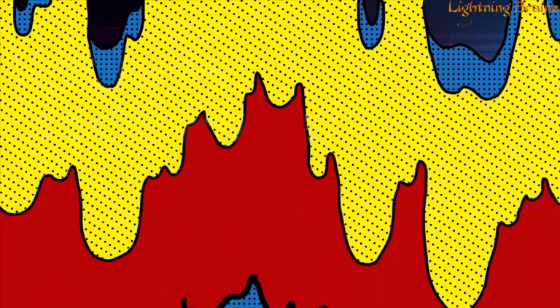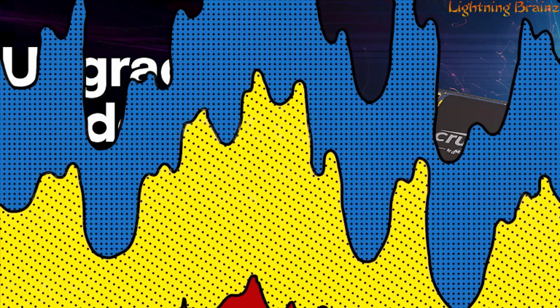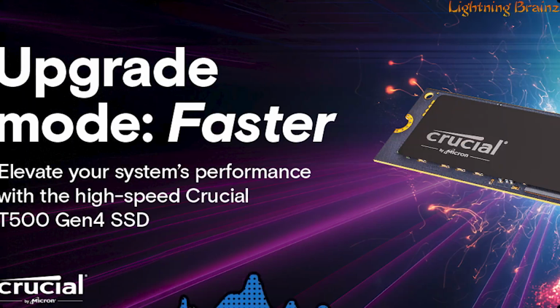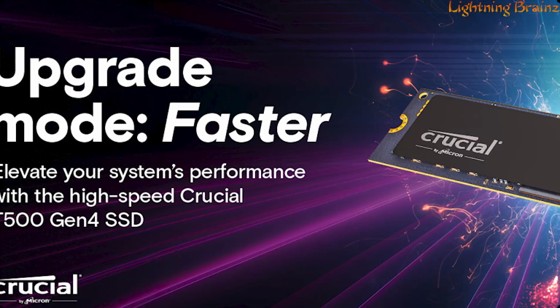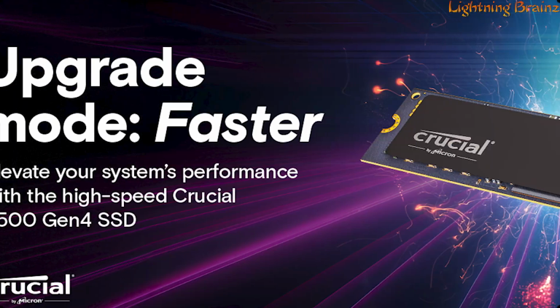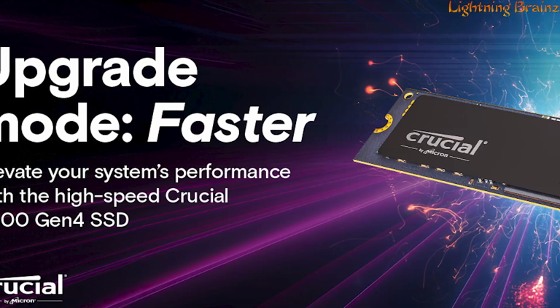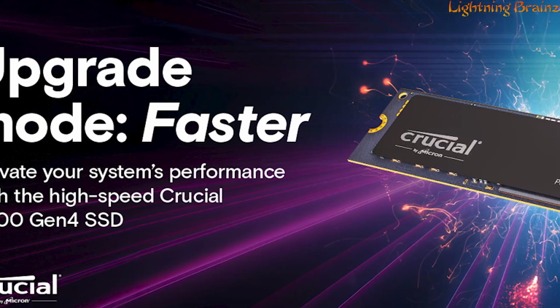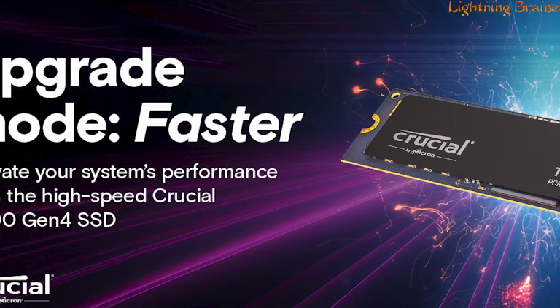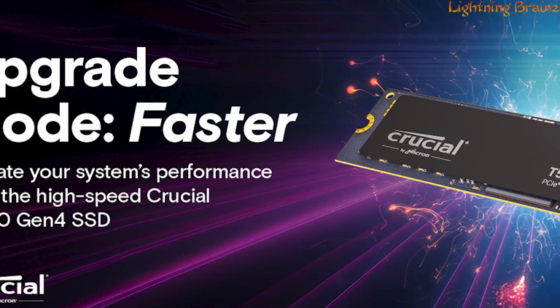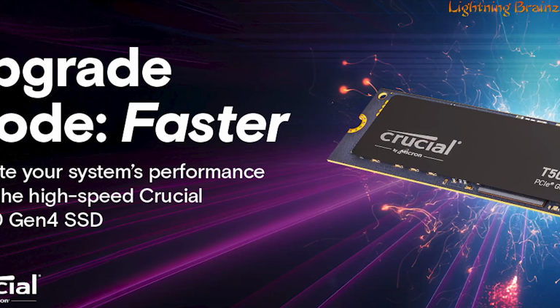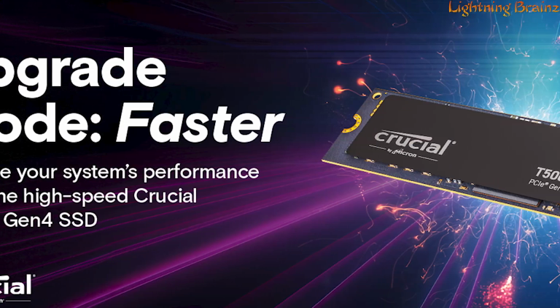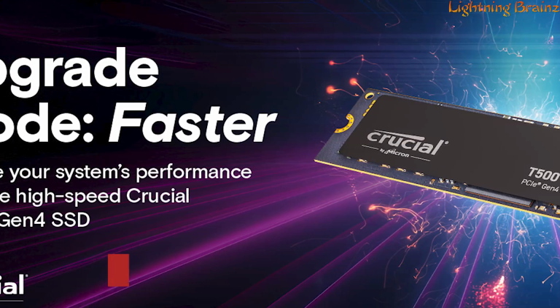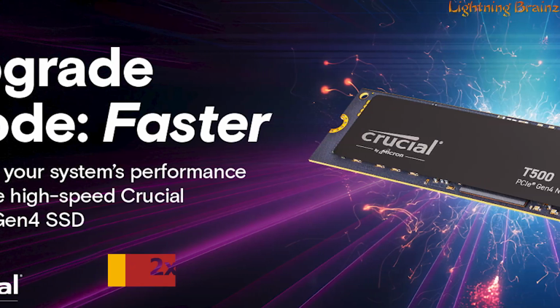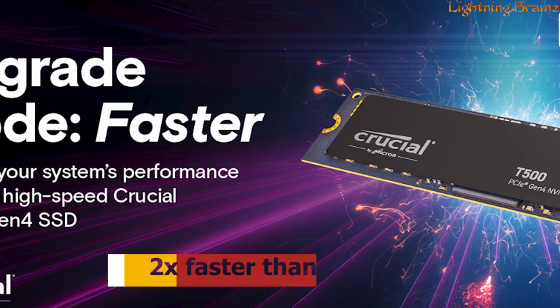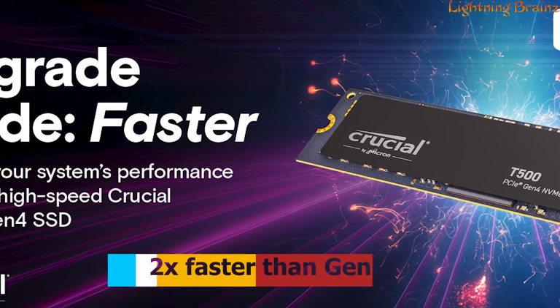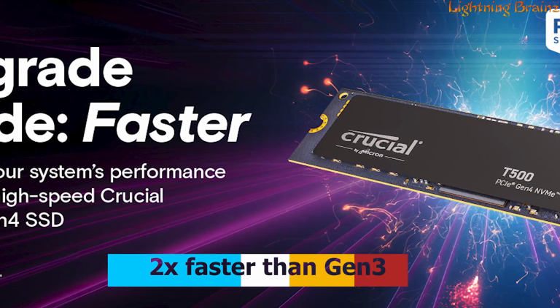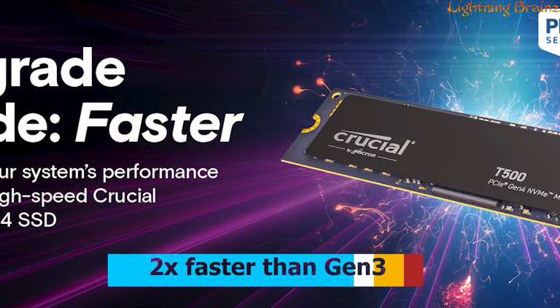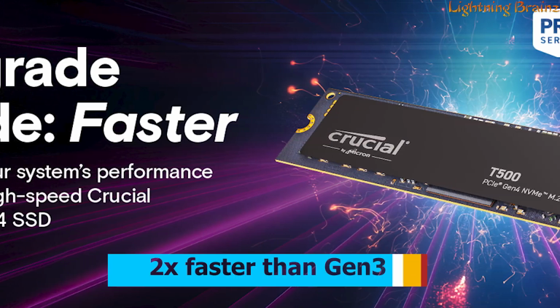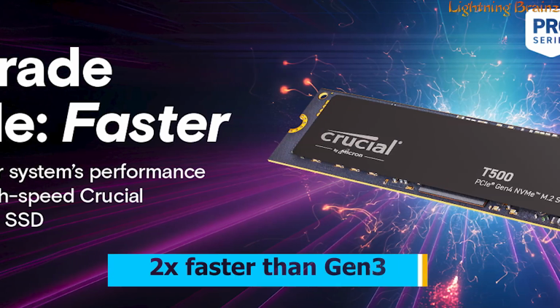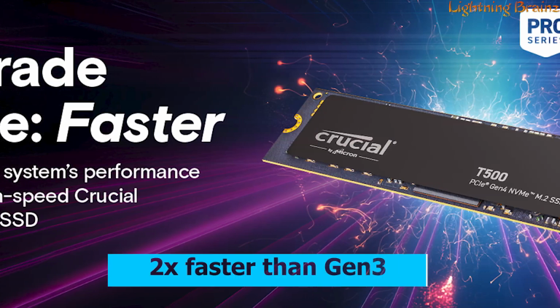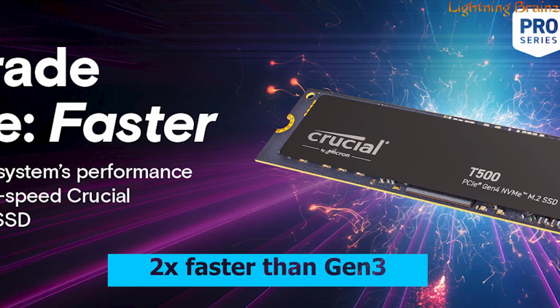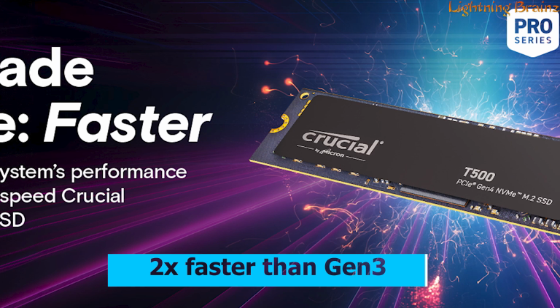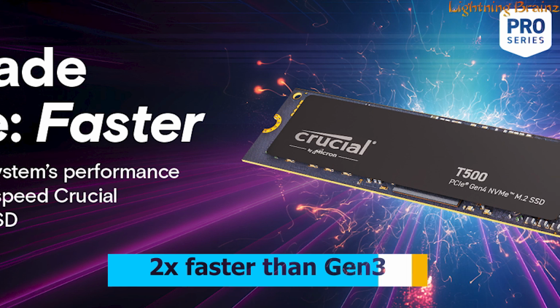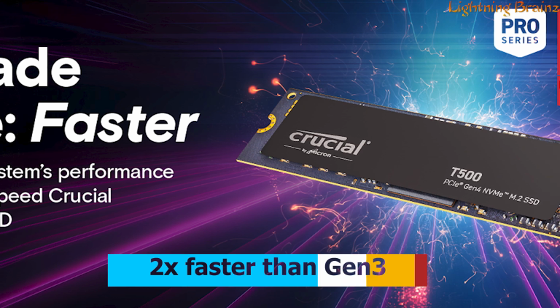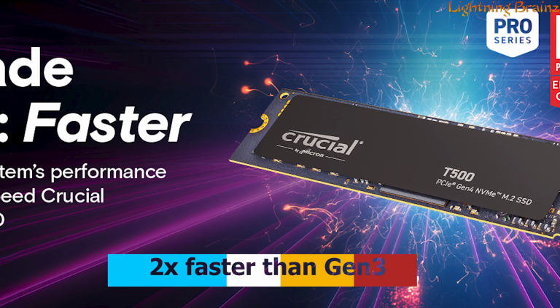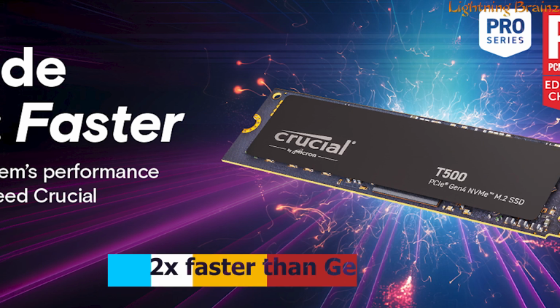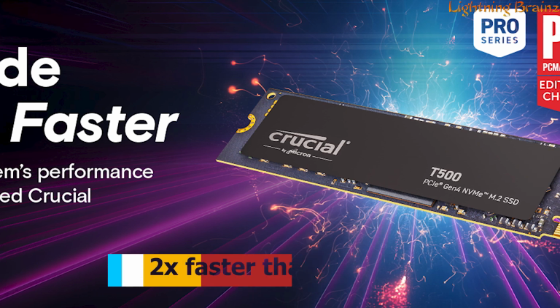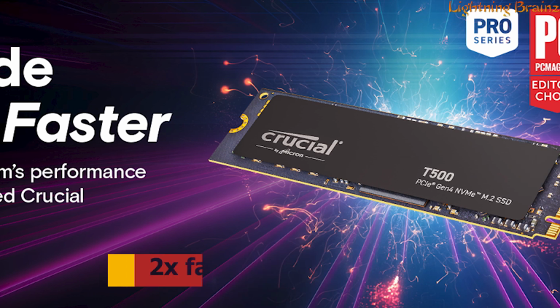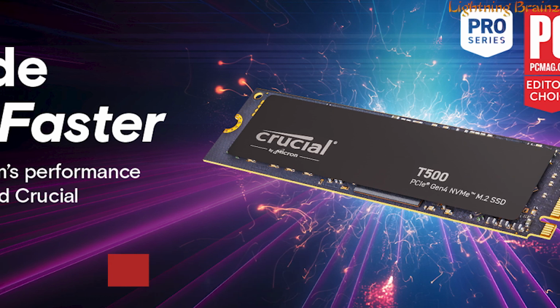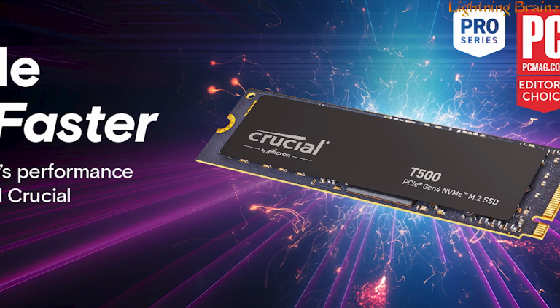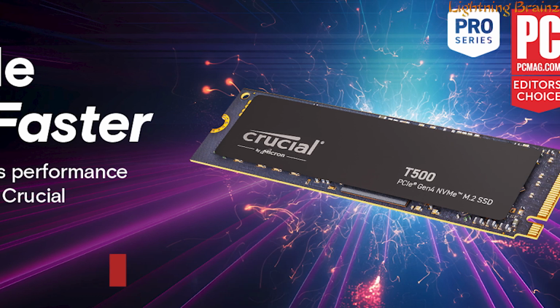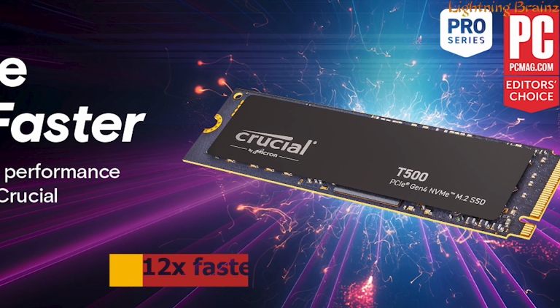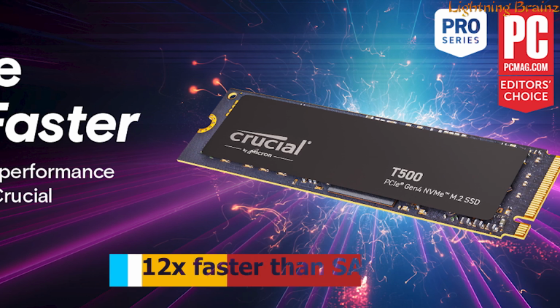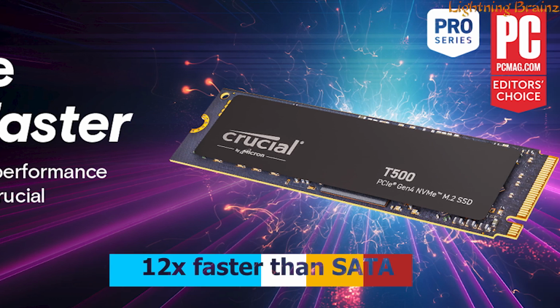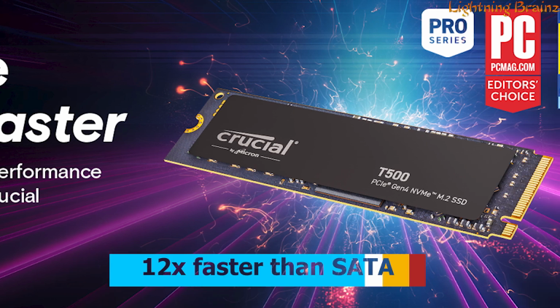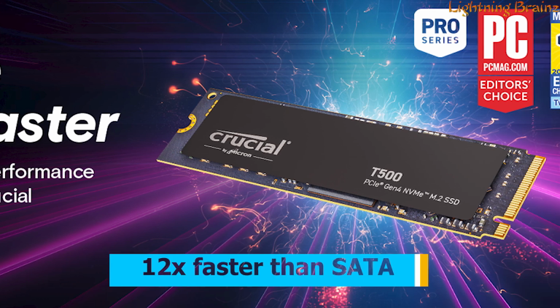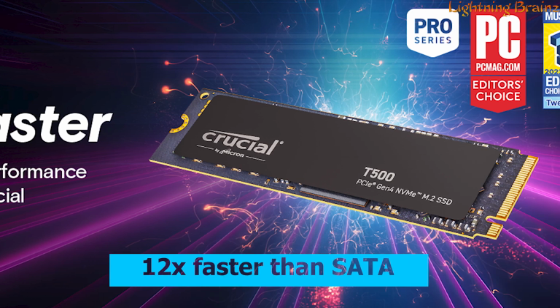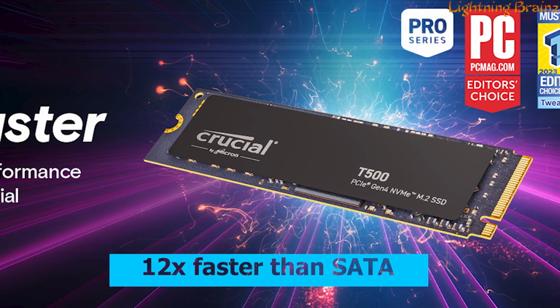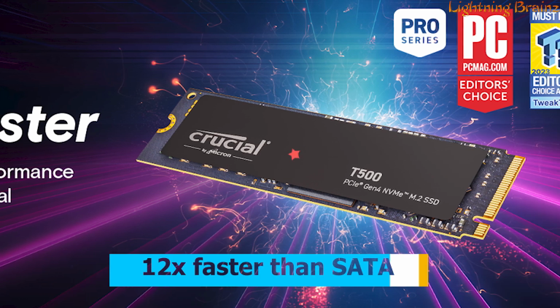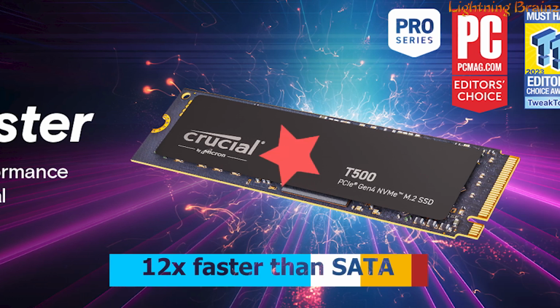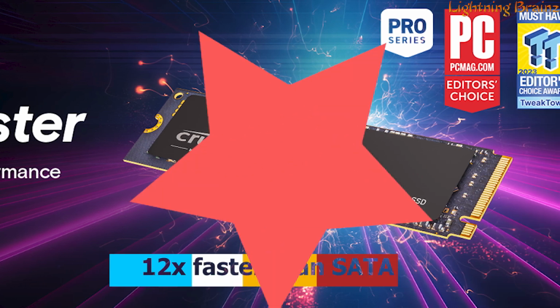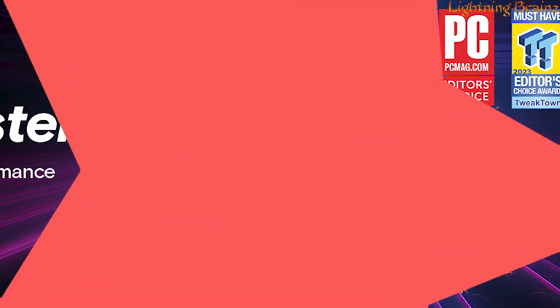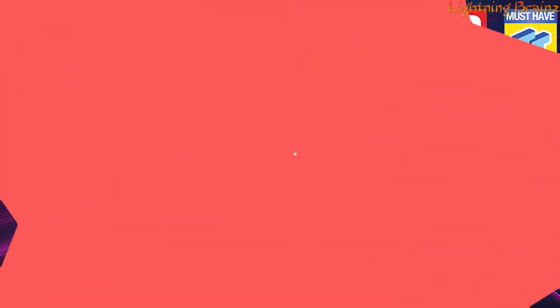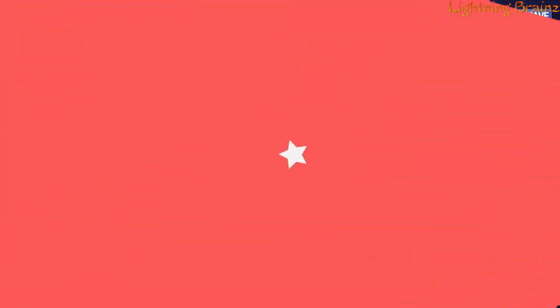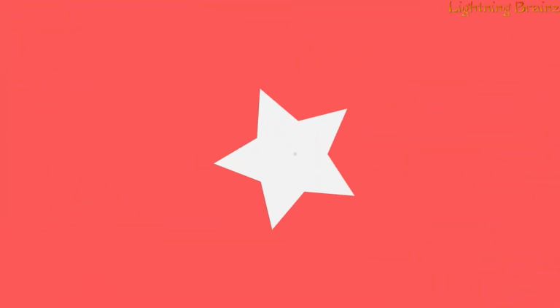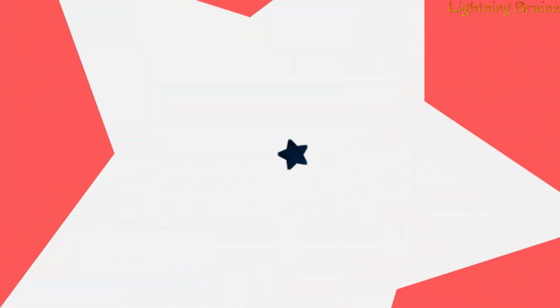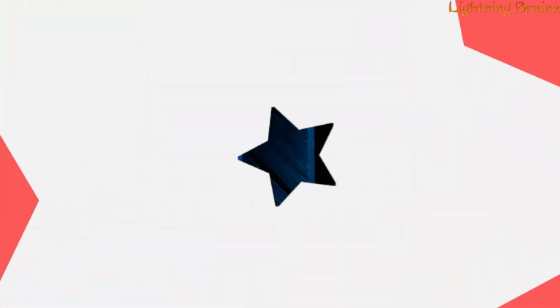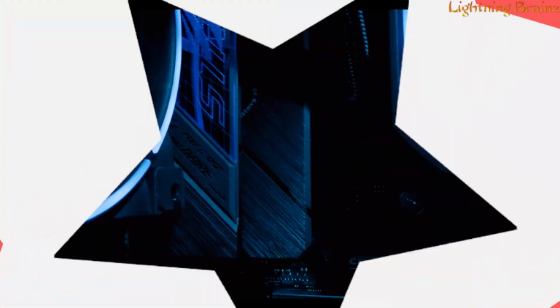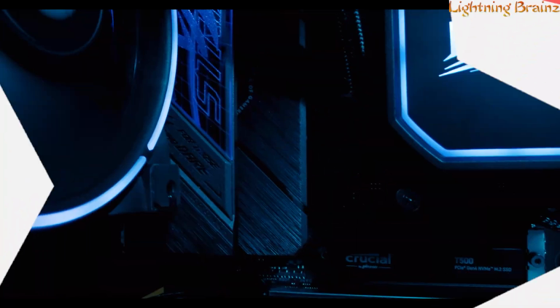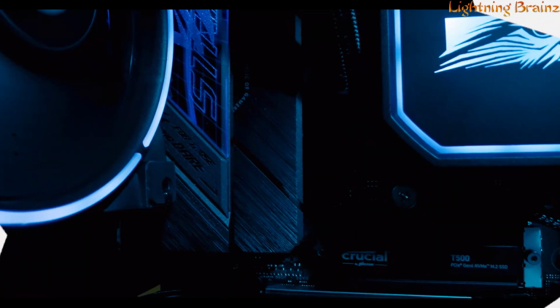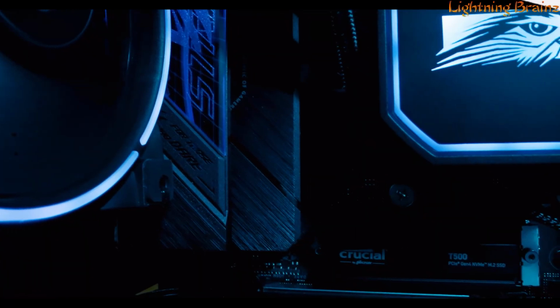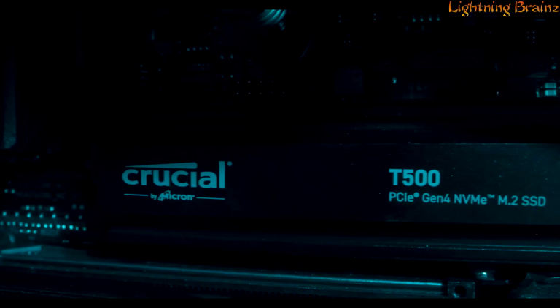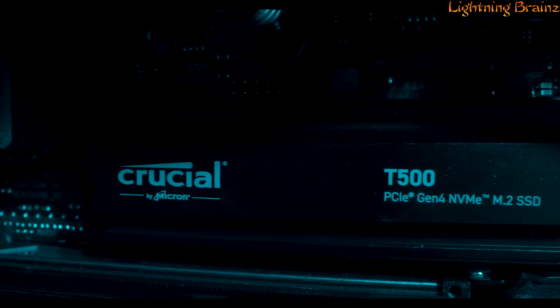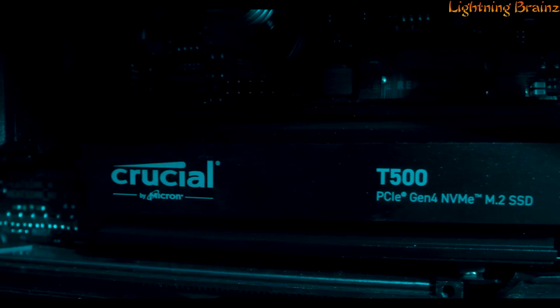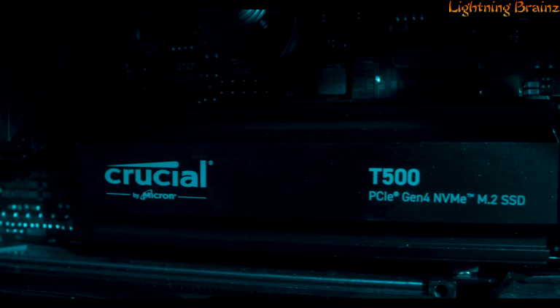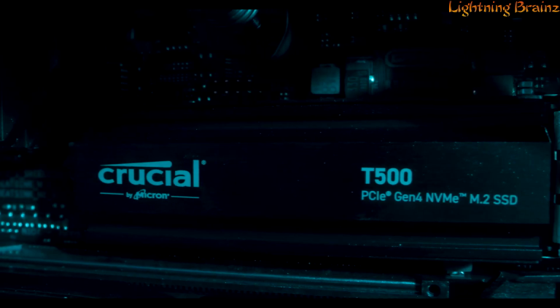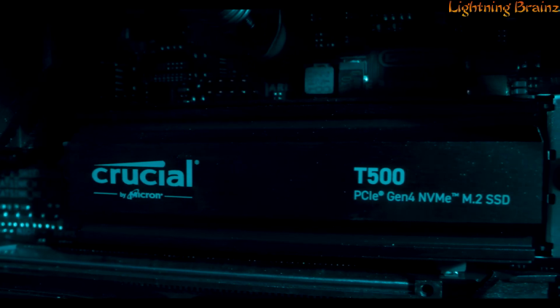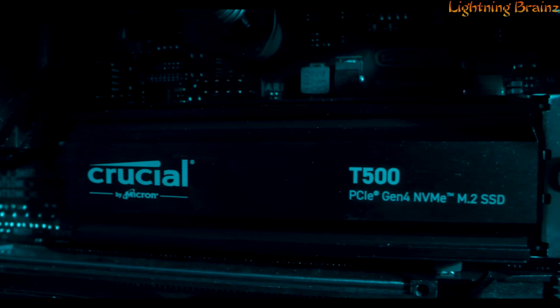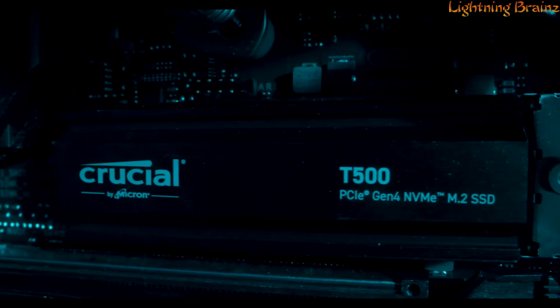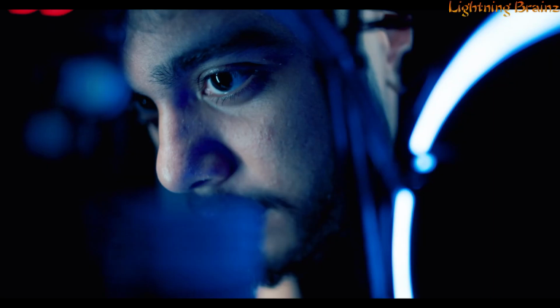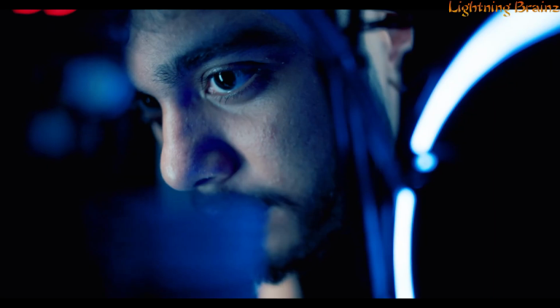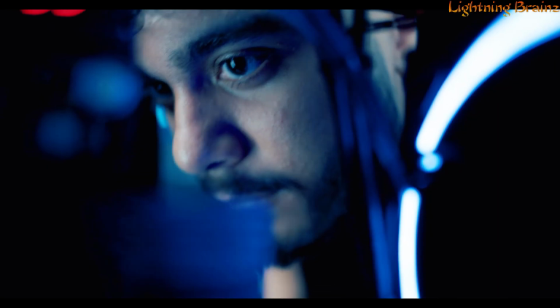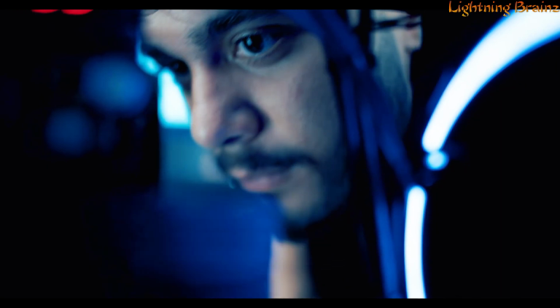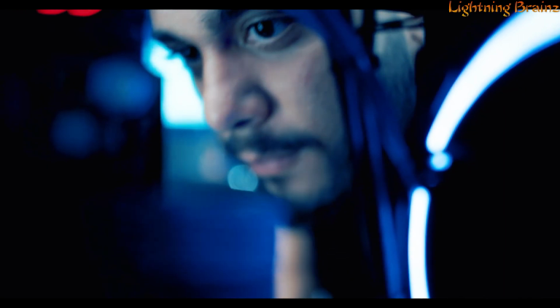this SSD is more than 2 times faster than Gen 3 SSDs and 12 times faster than SATA, ensuring quicker boots, loads, and saves.